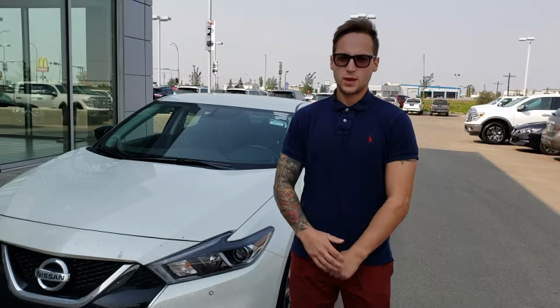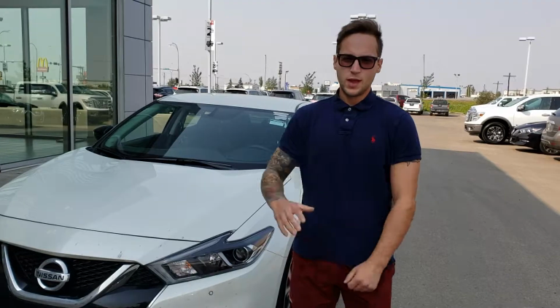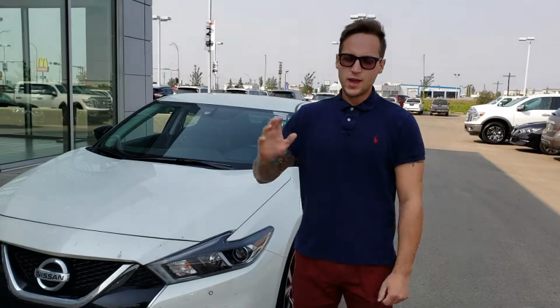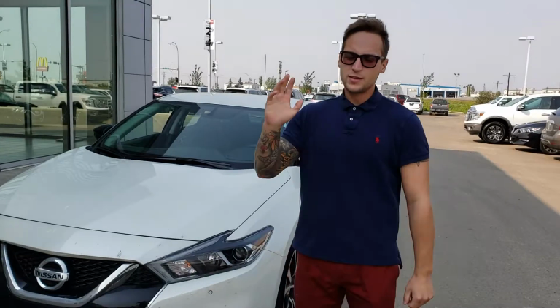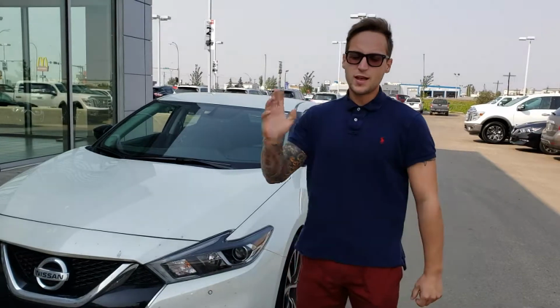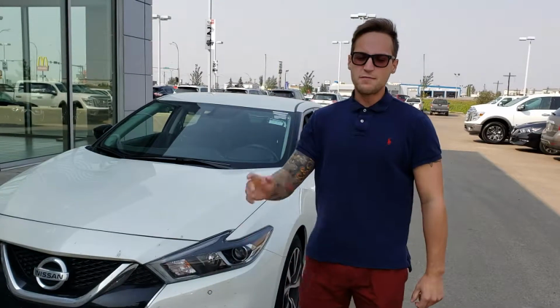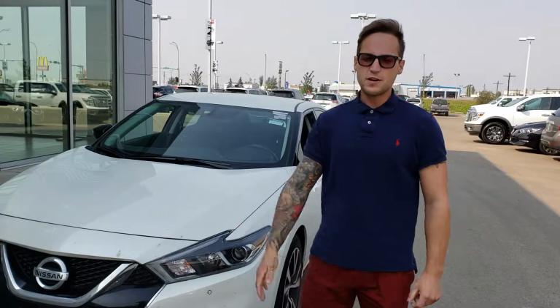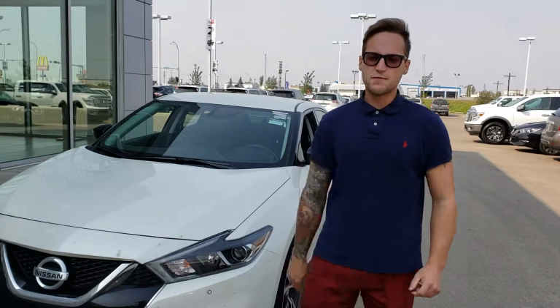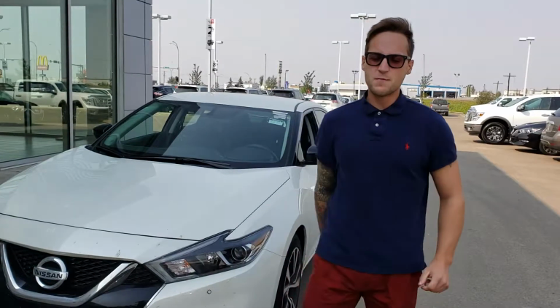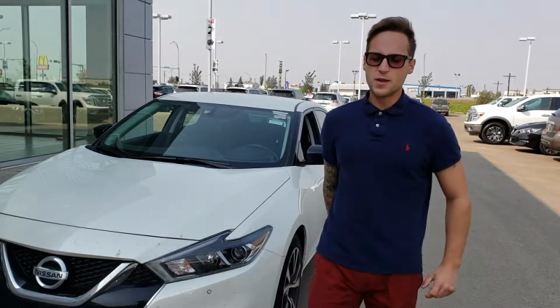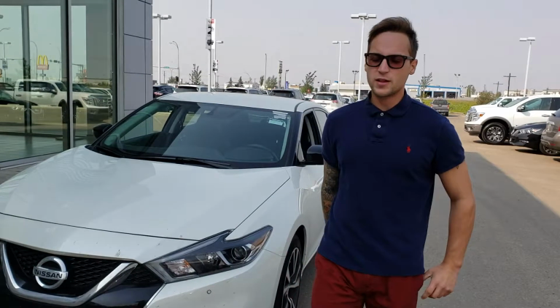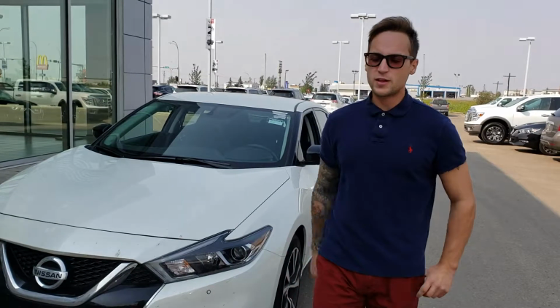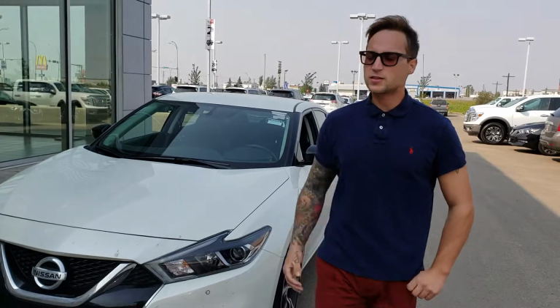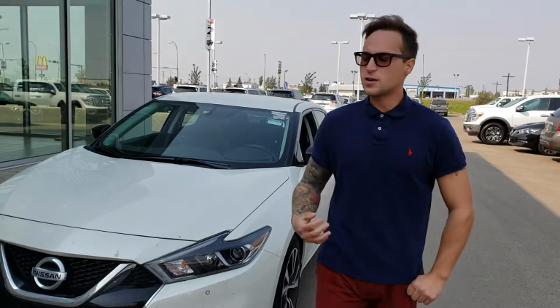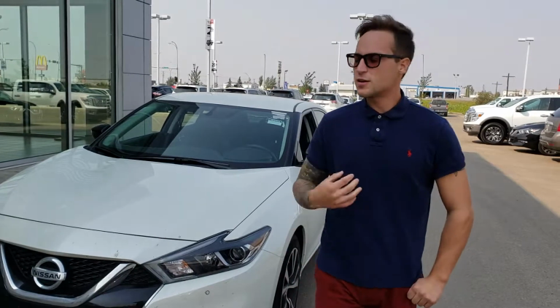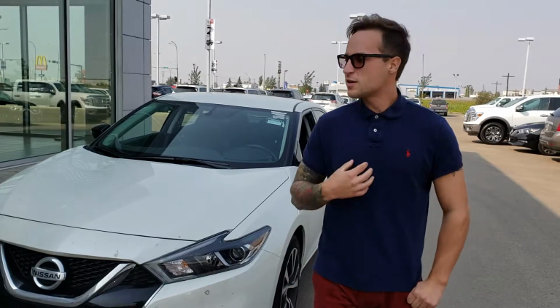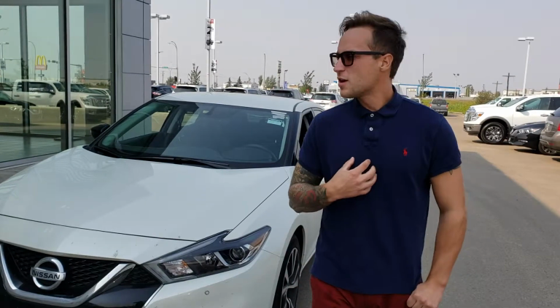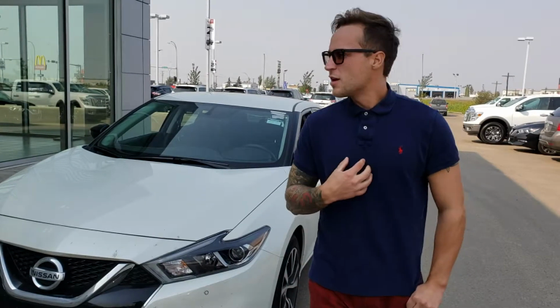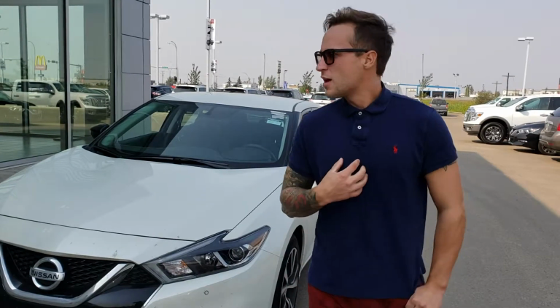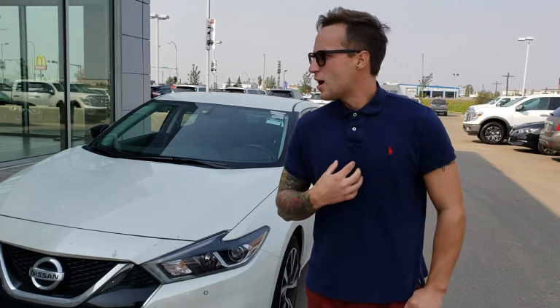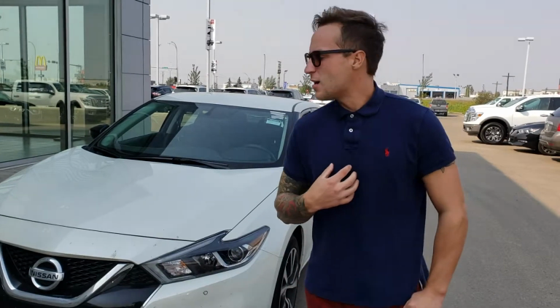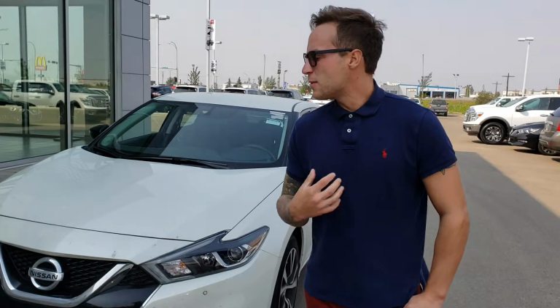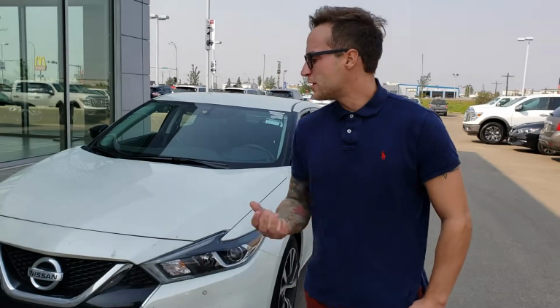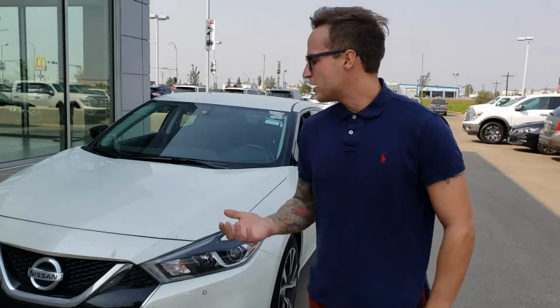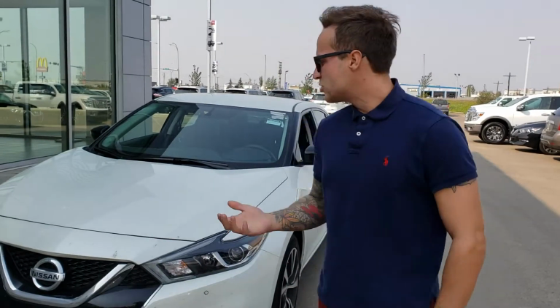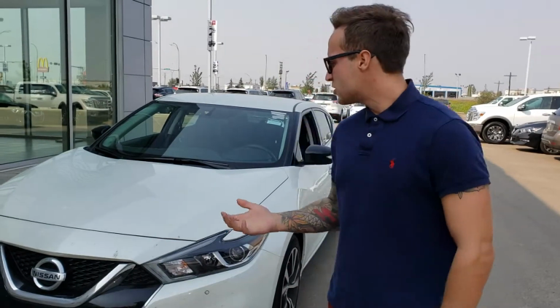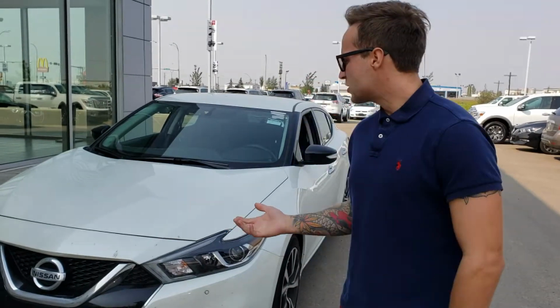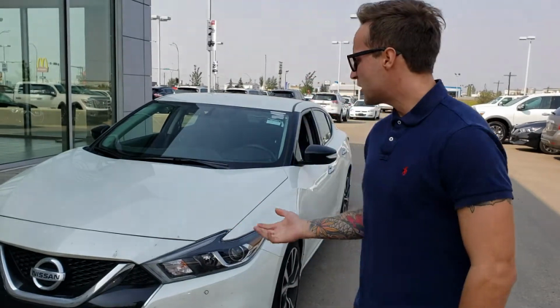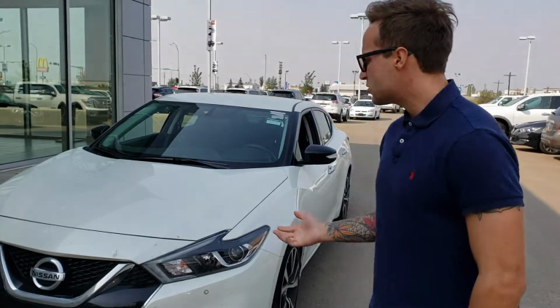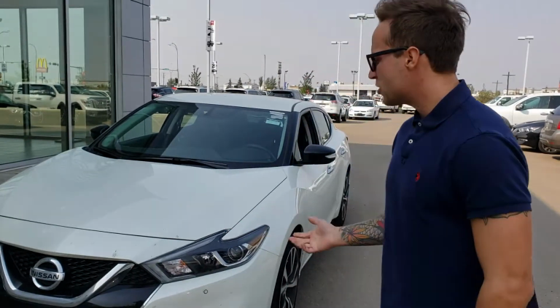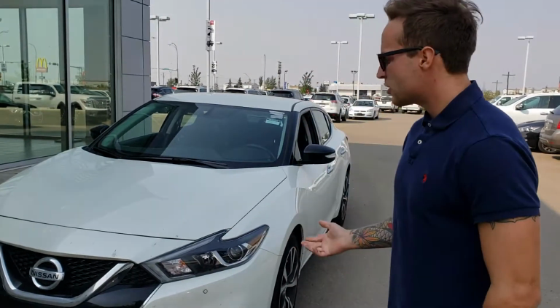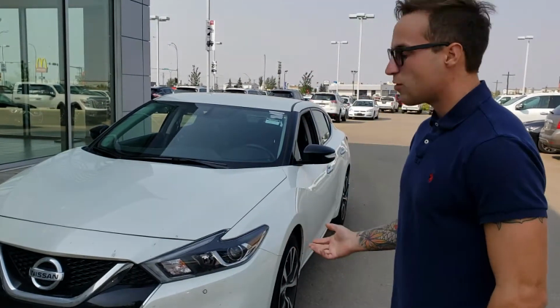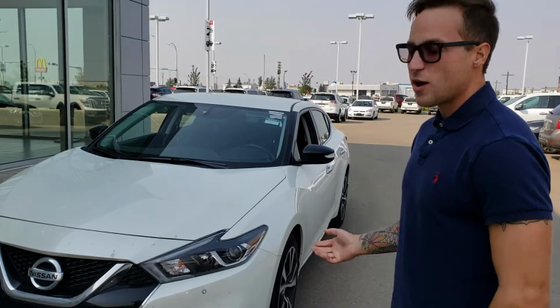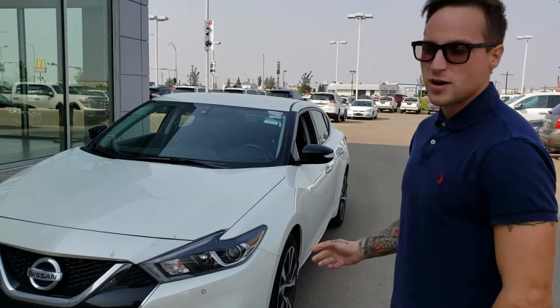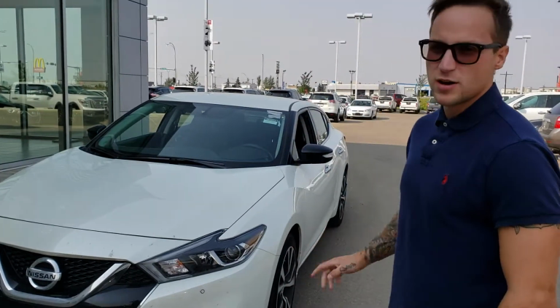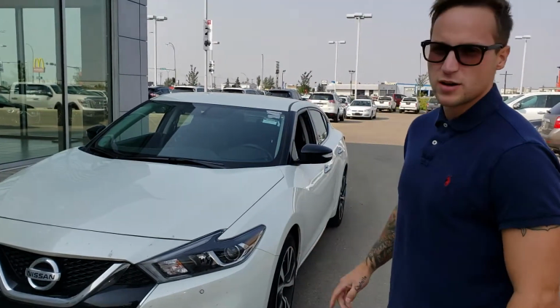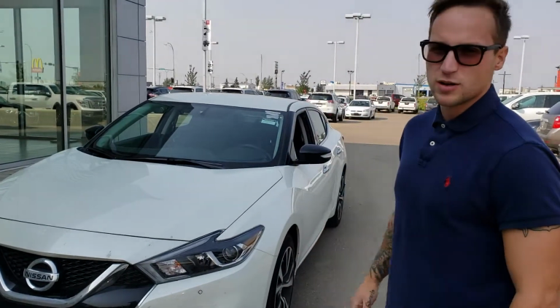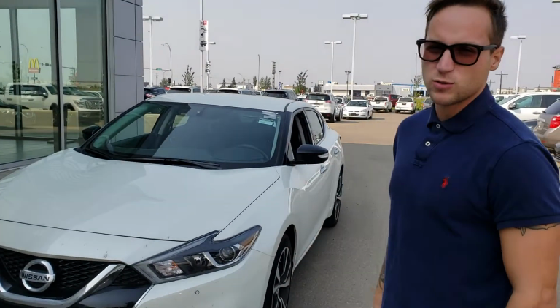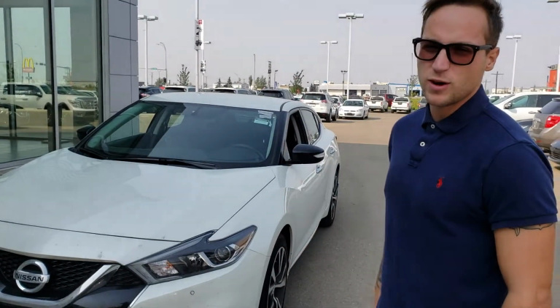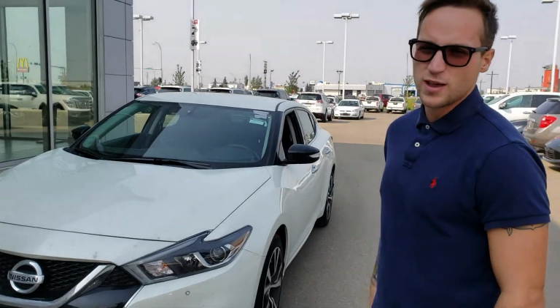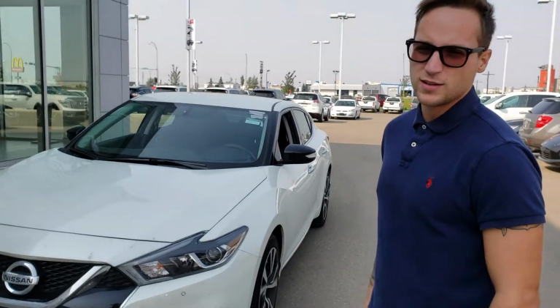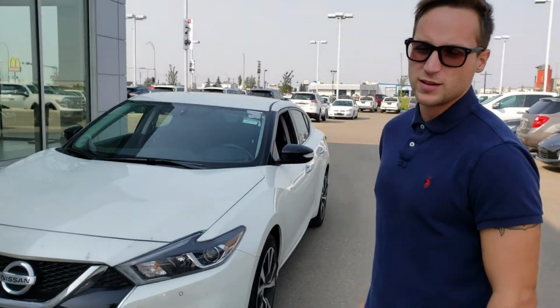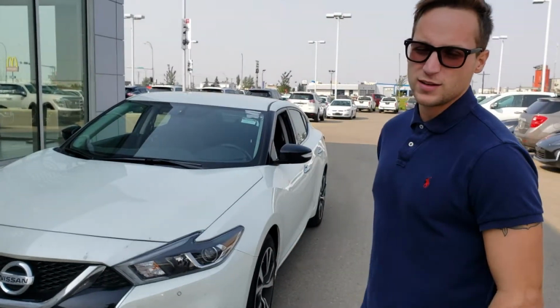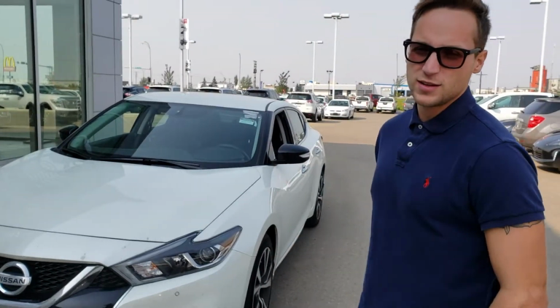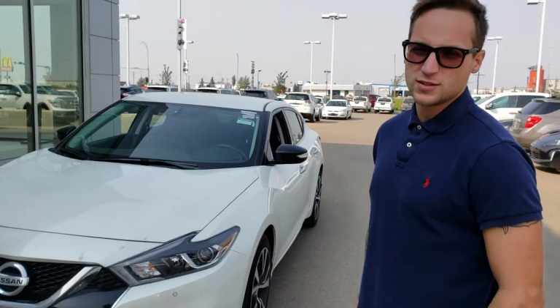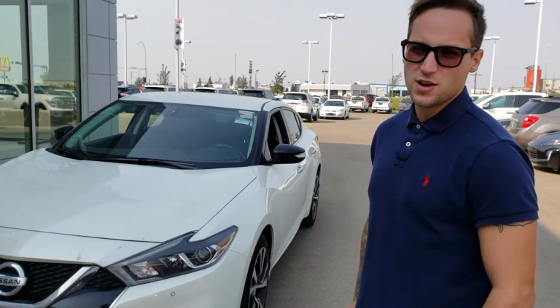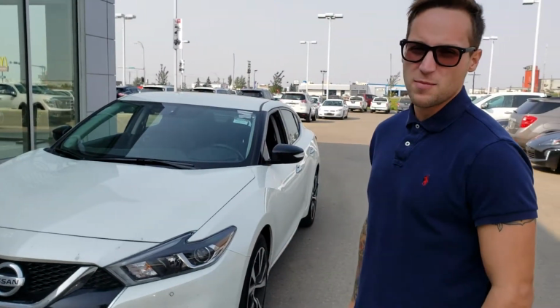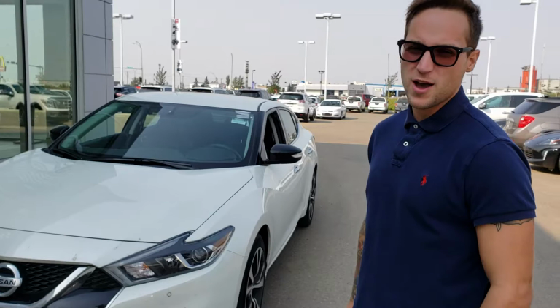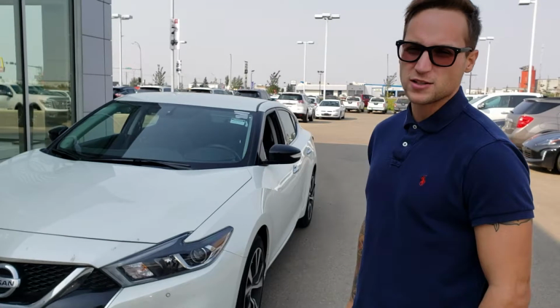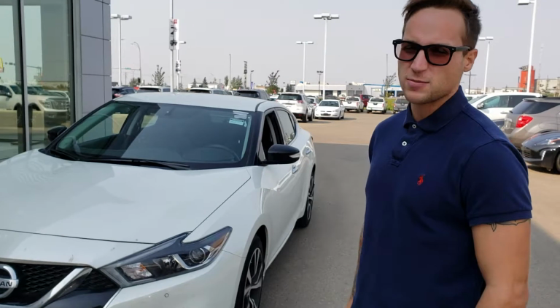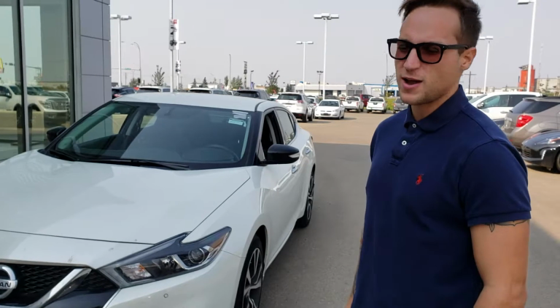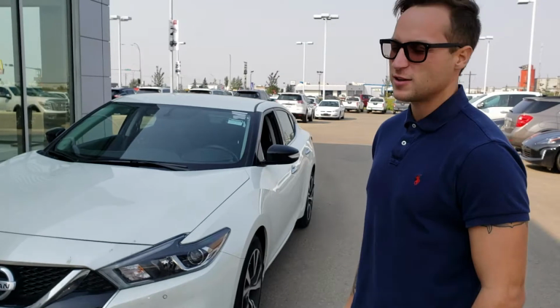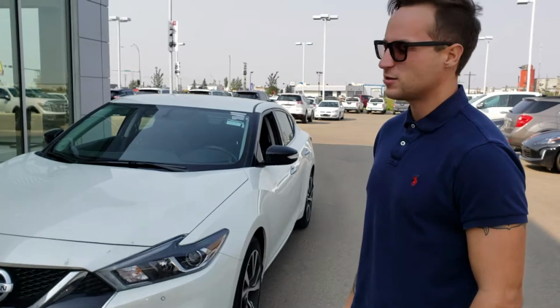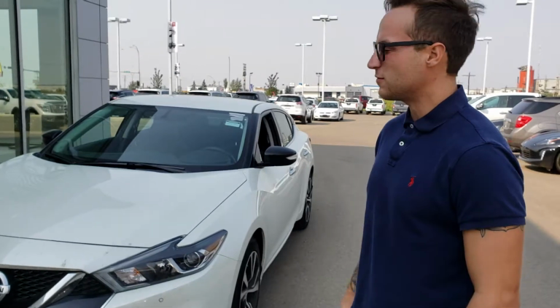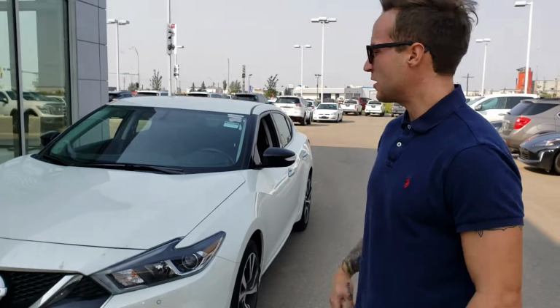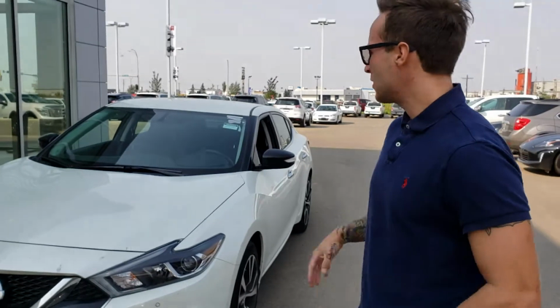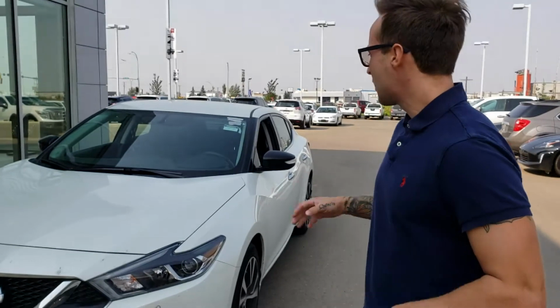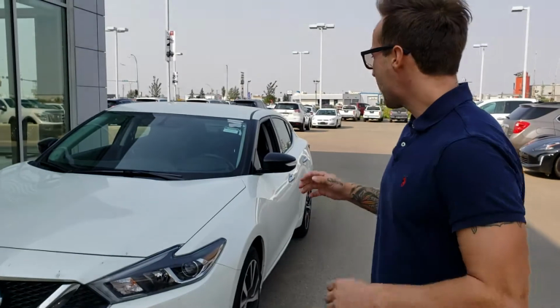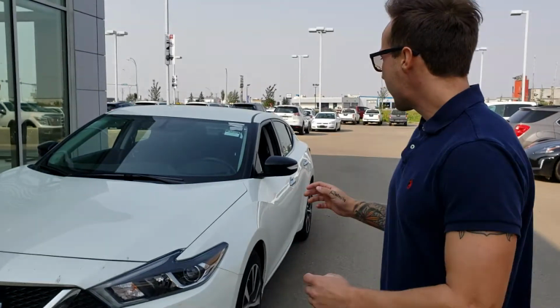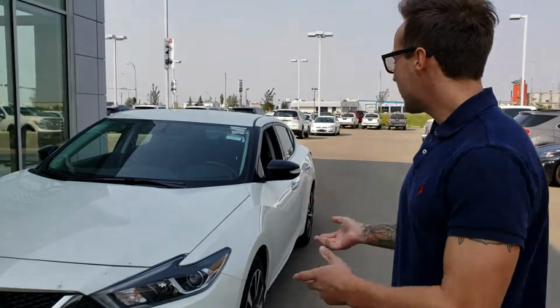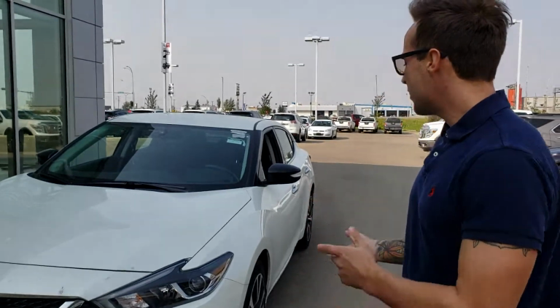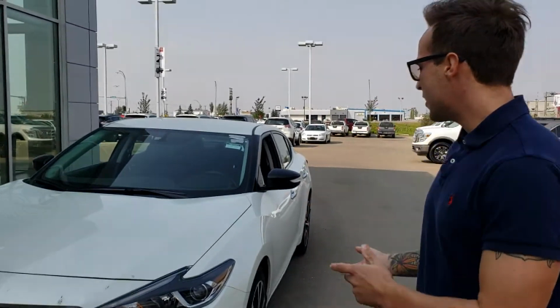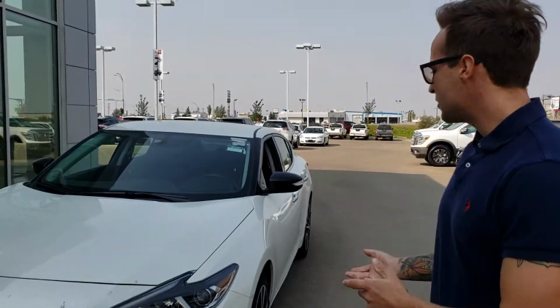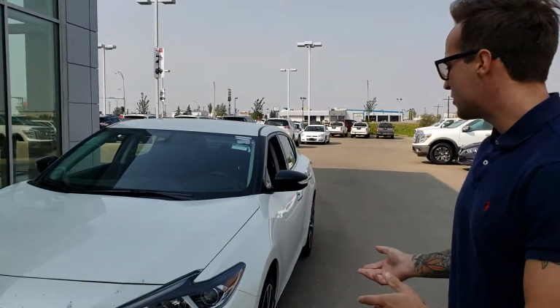Hey, Devin here from LED Nissan. I did just get your inquiry on our 2018 Nissan Maxima STD. Here it is.